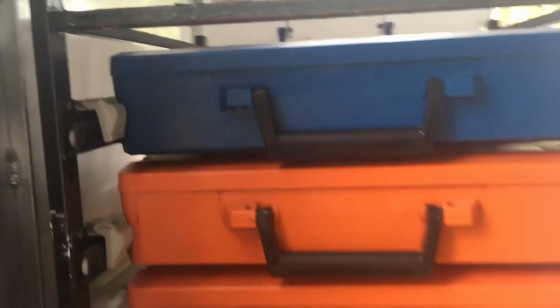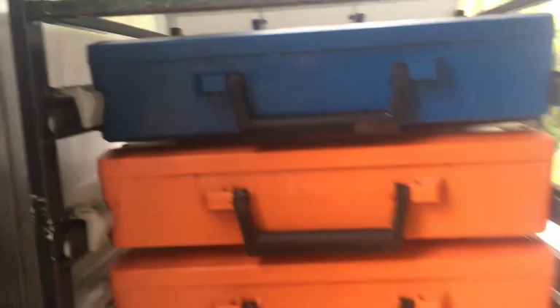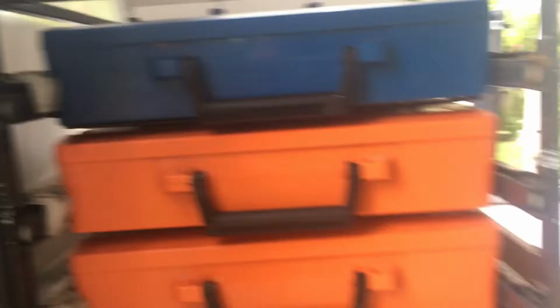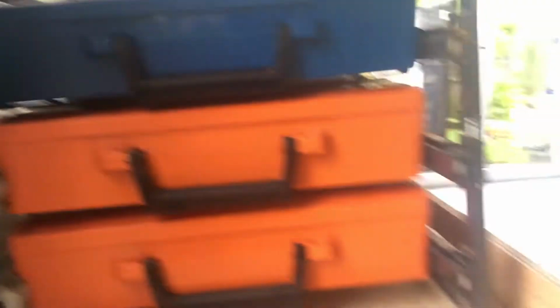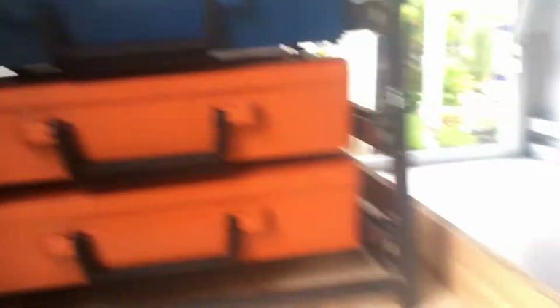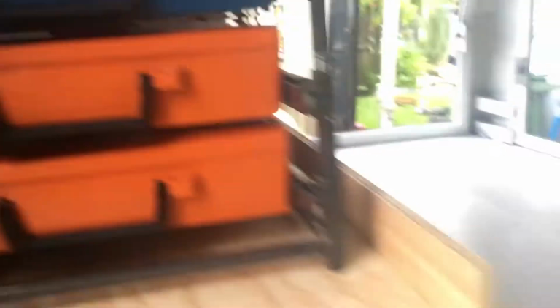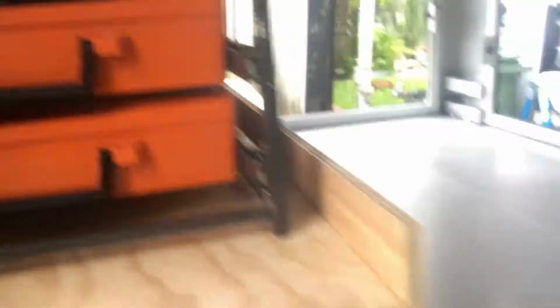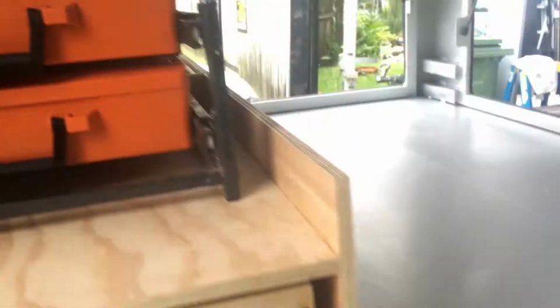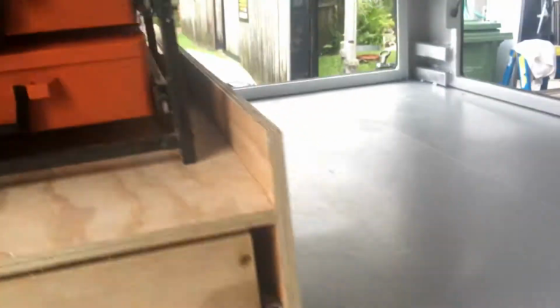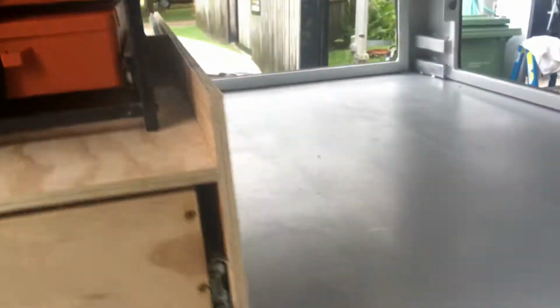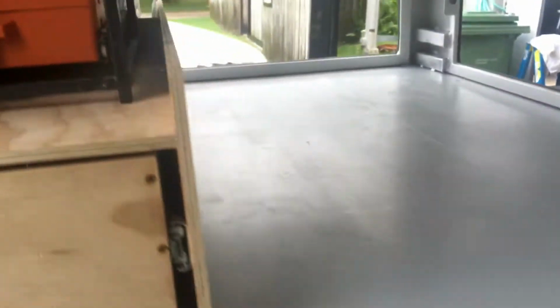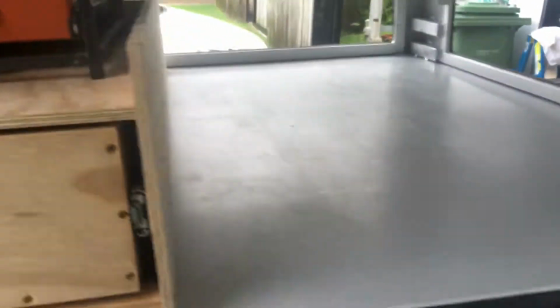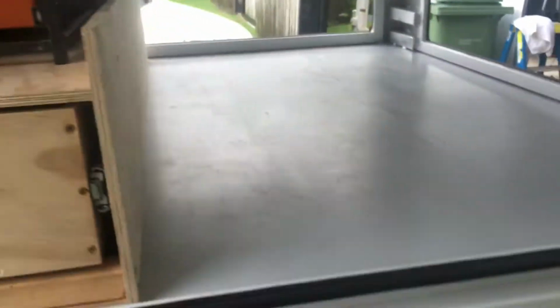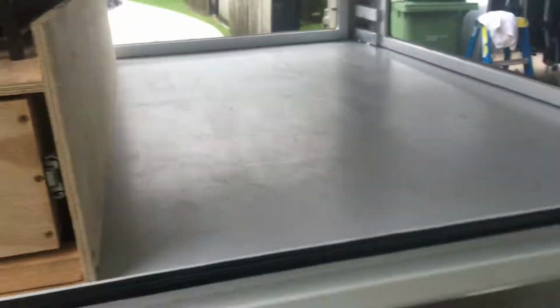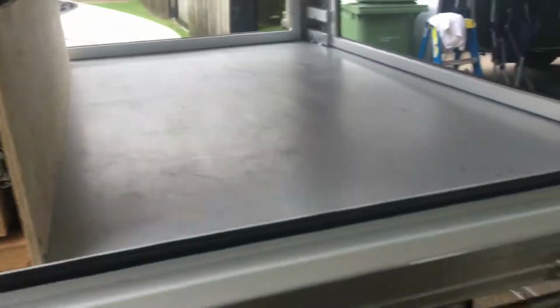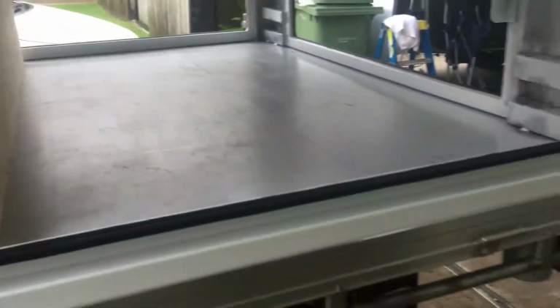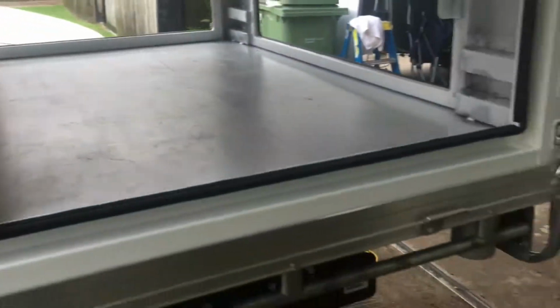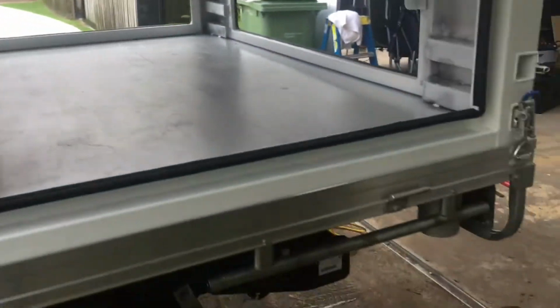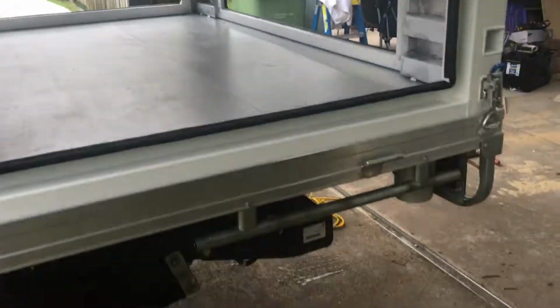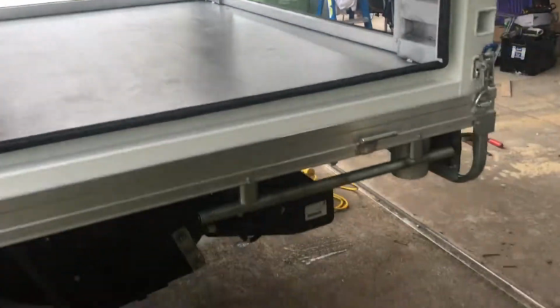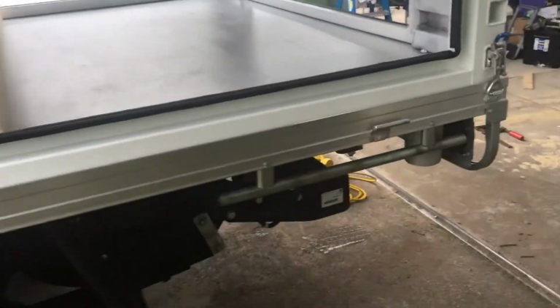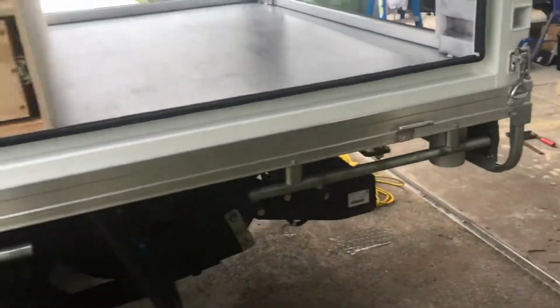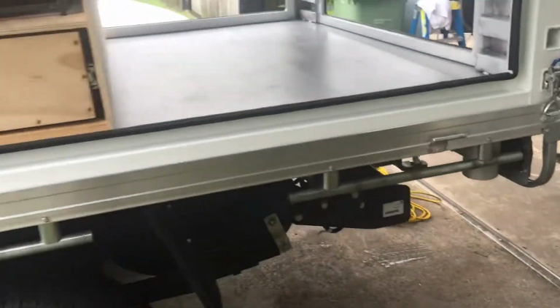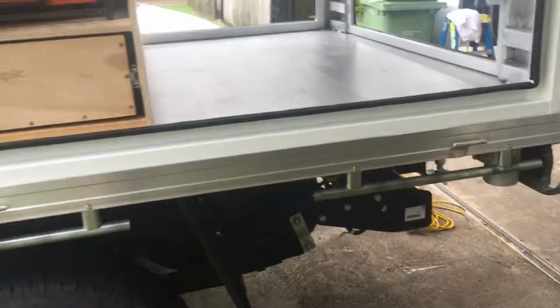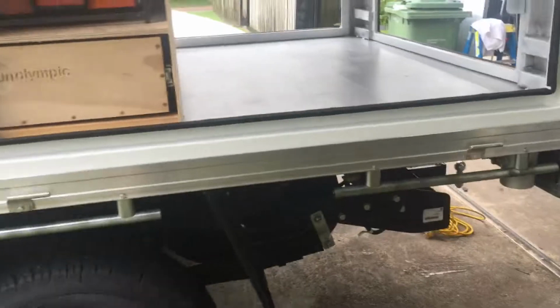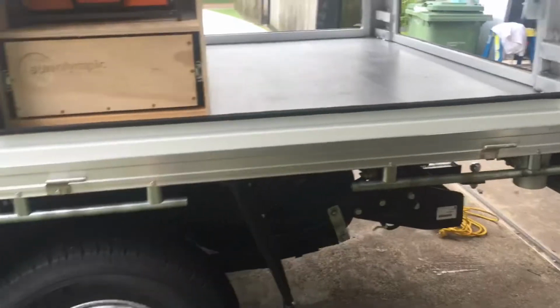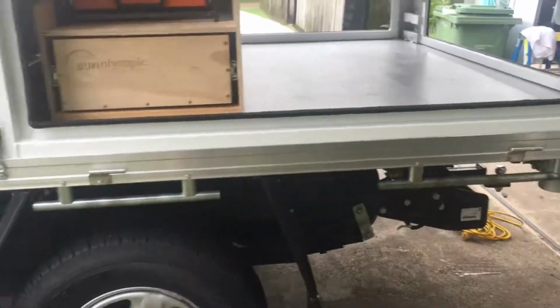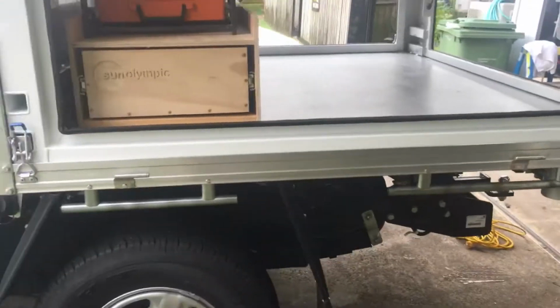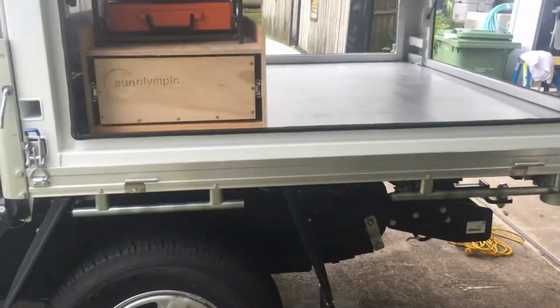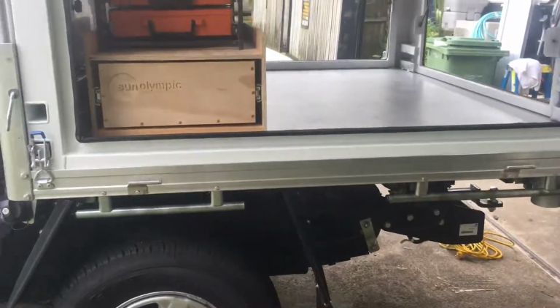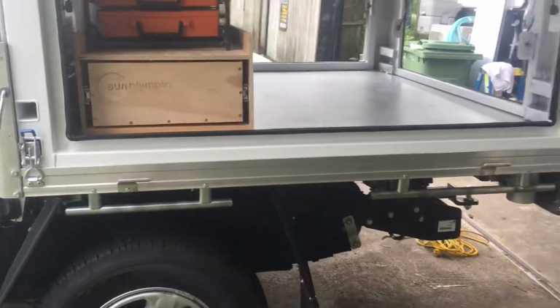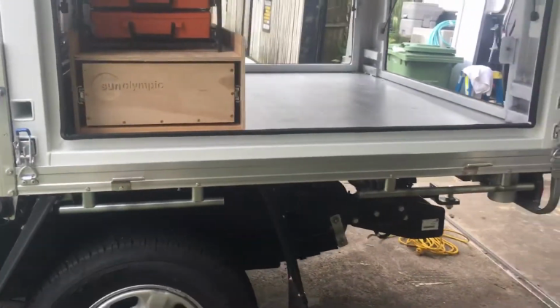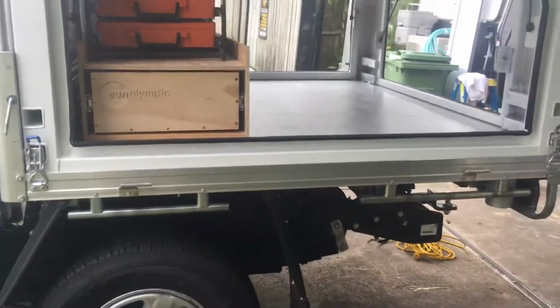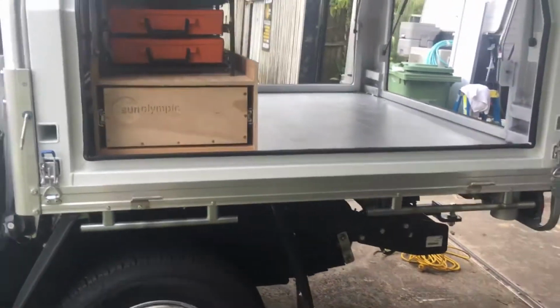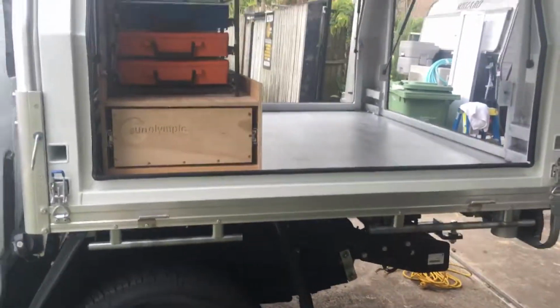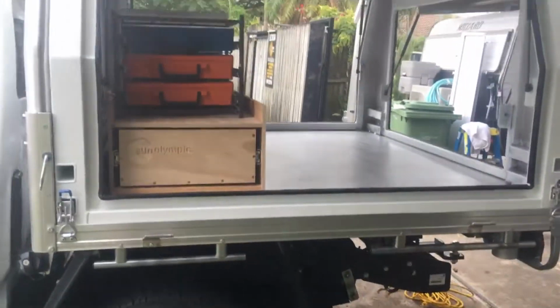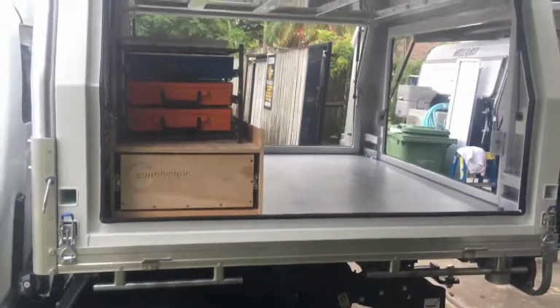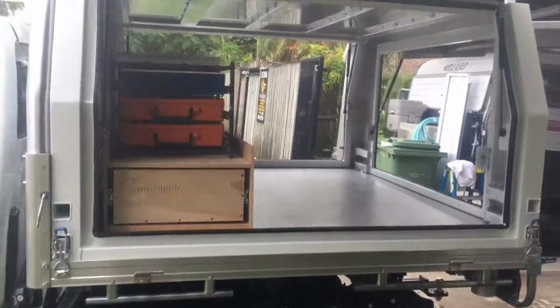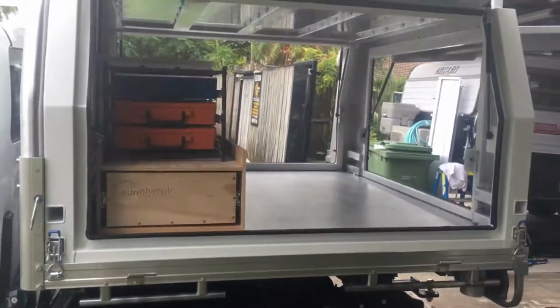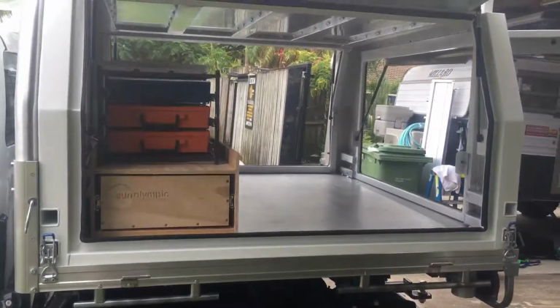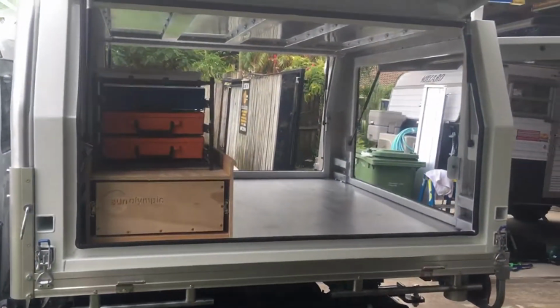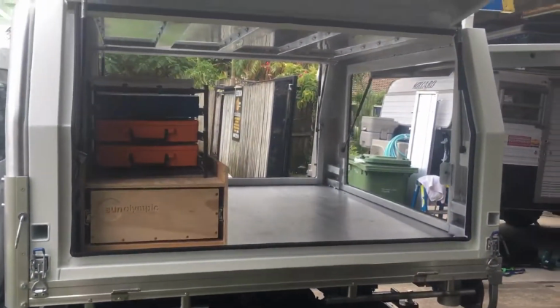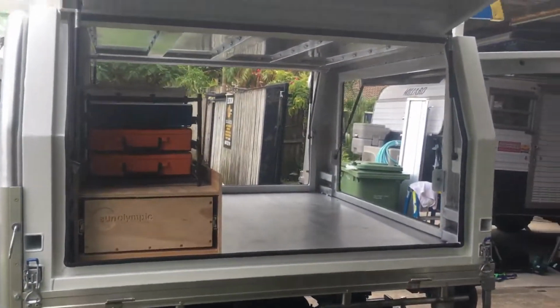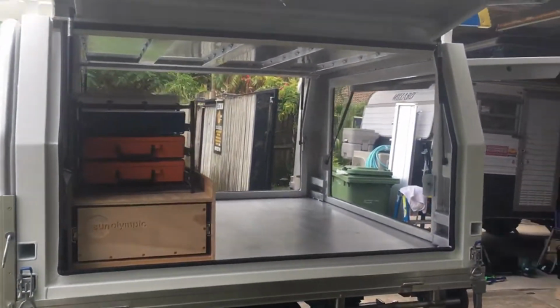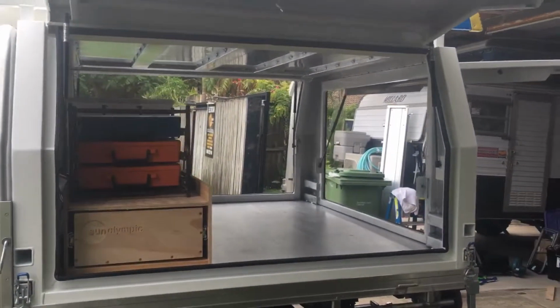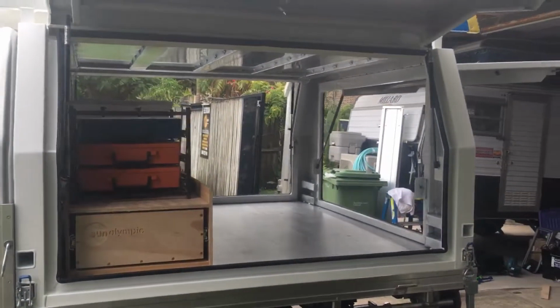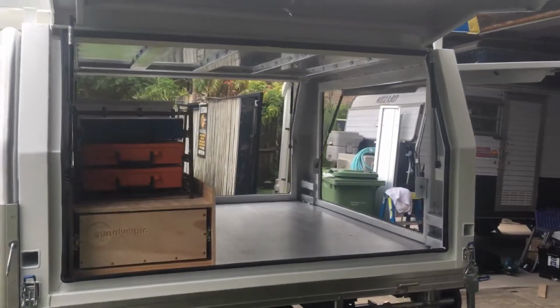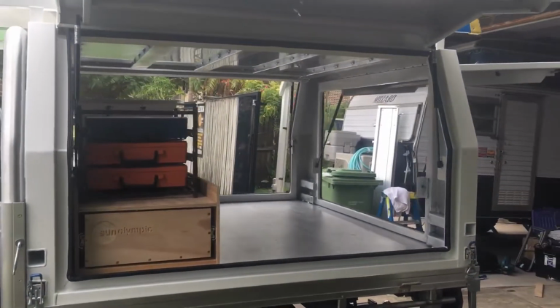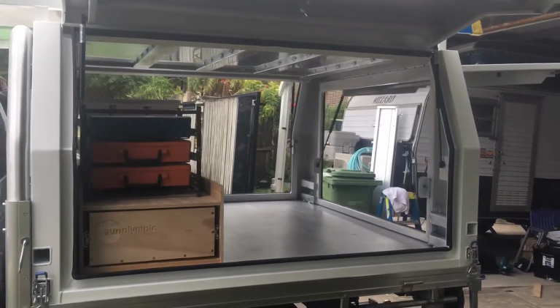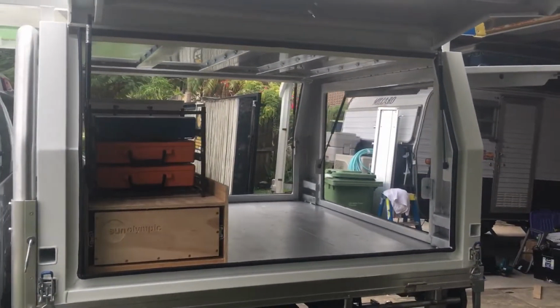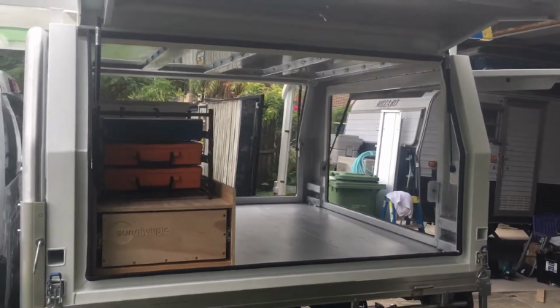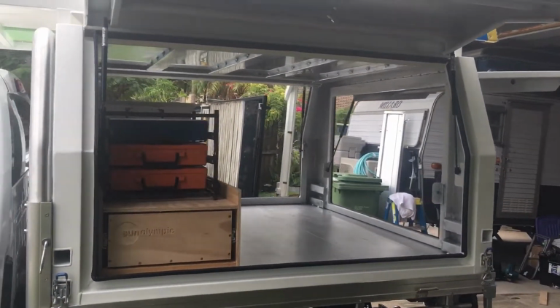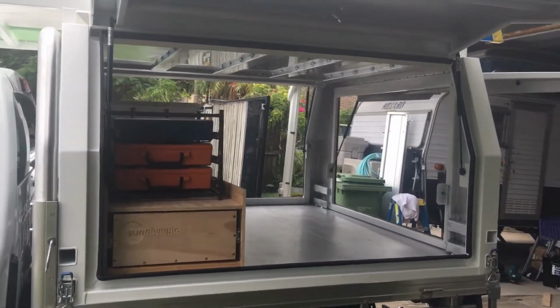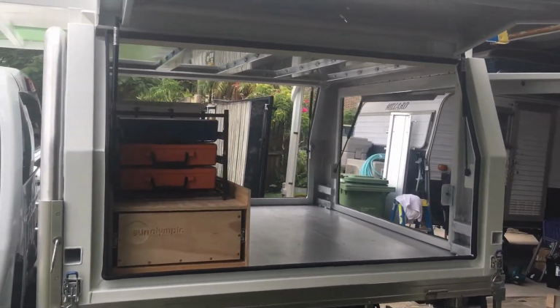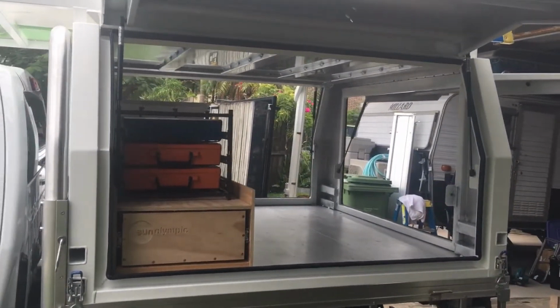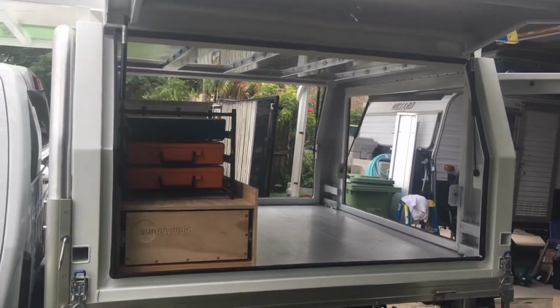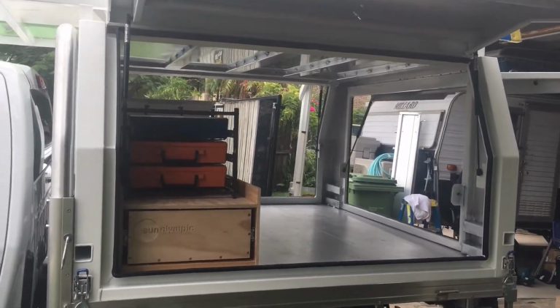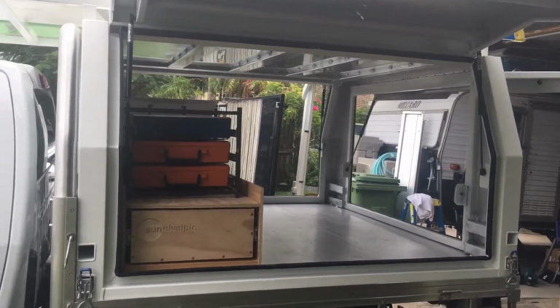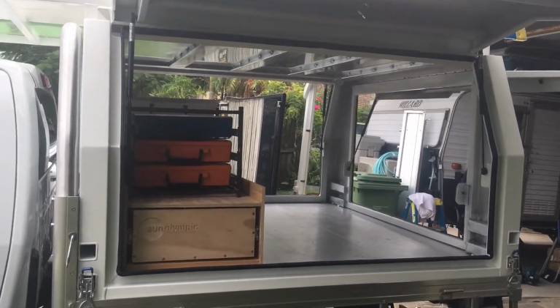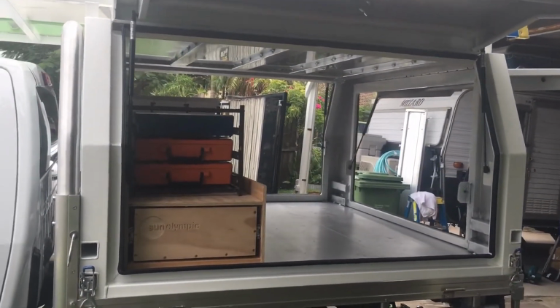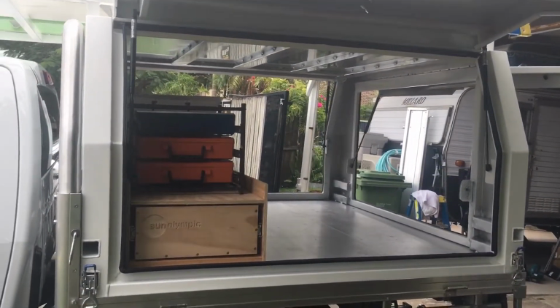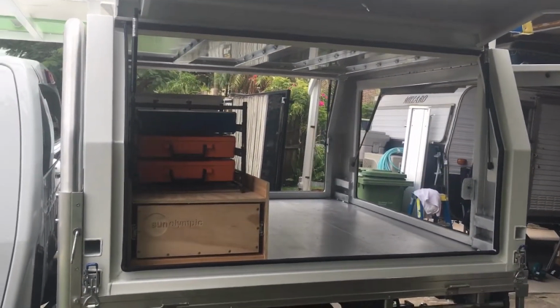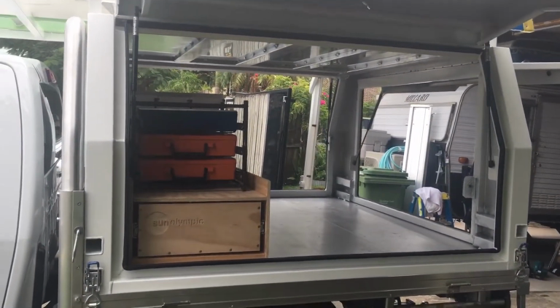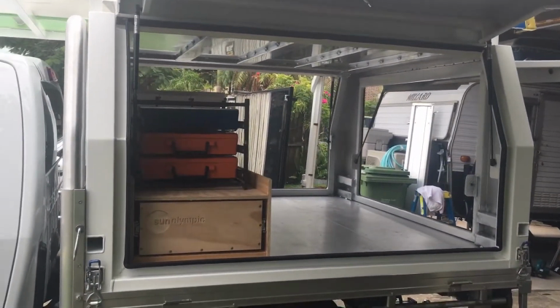That's about it. Once you get the shelves in there, it'll be way better.